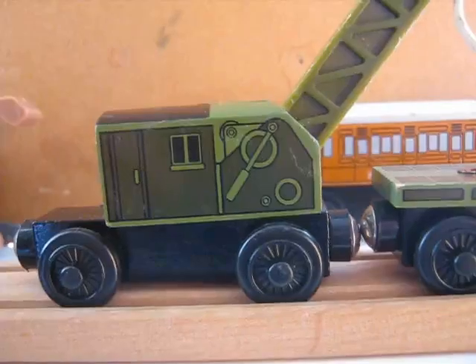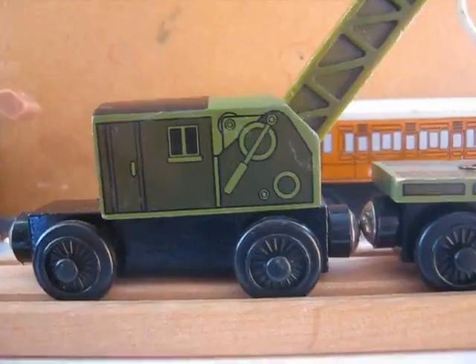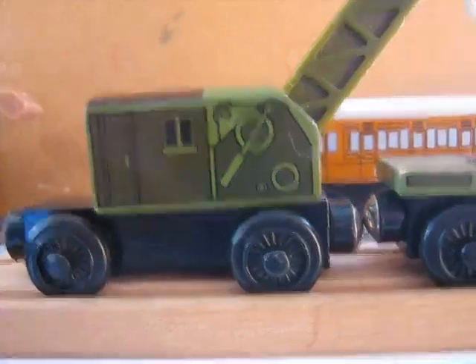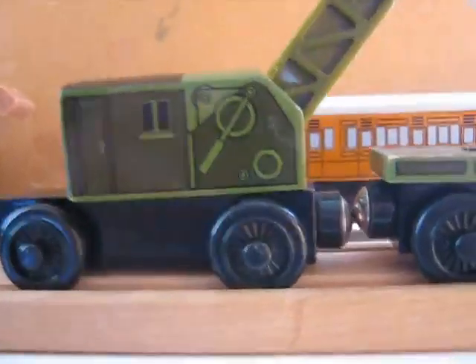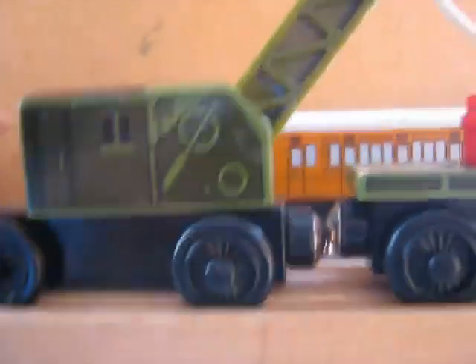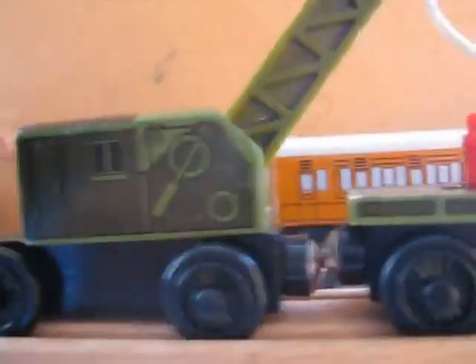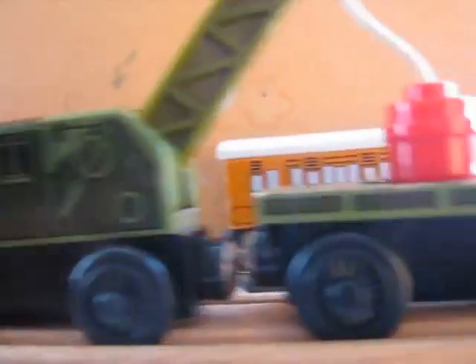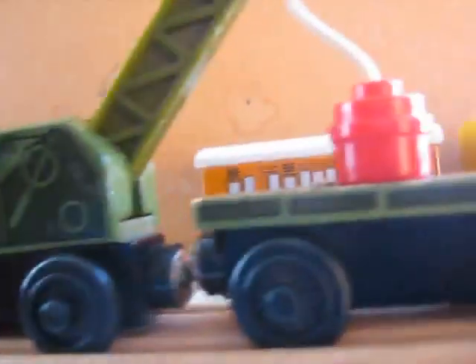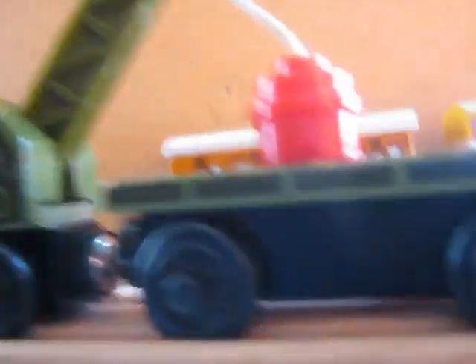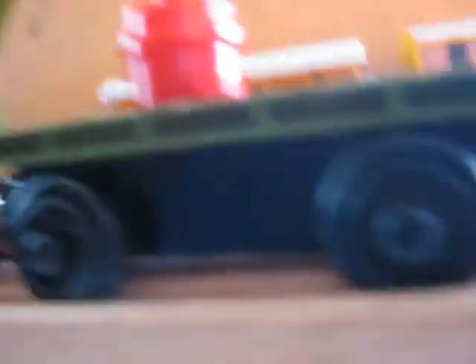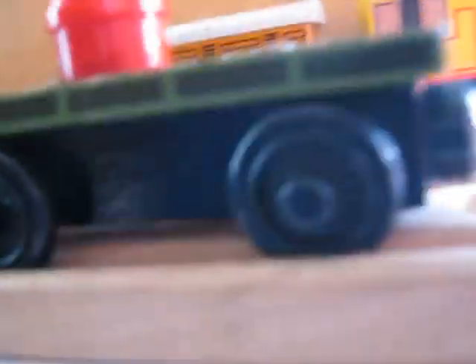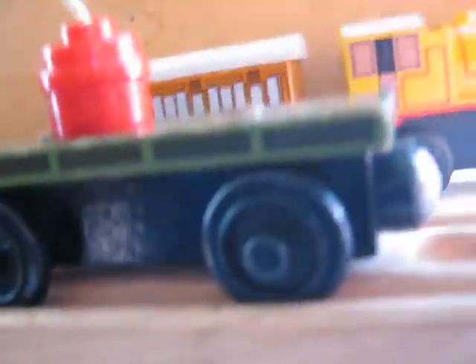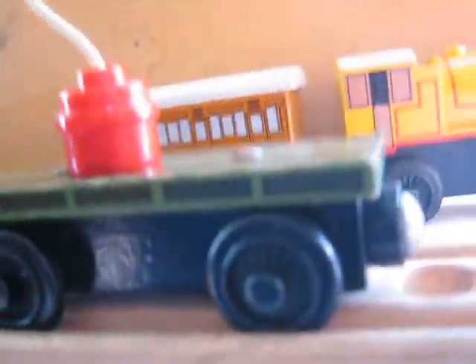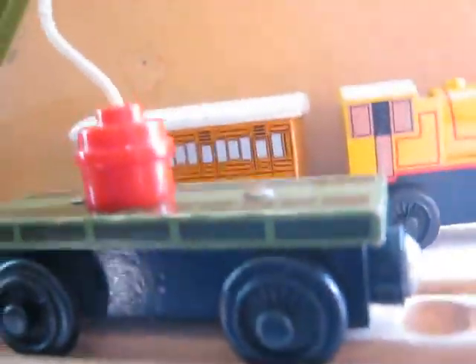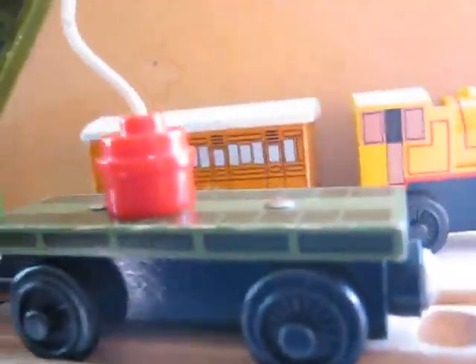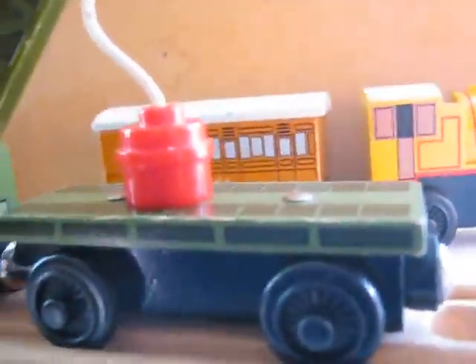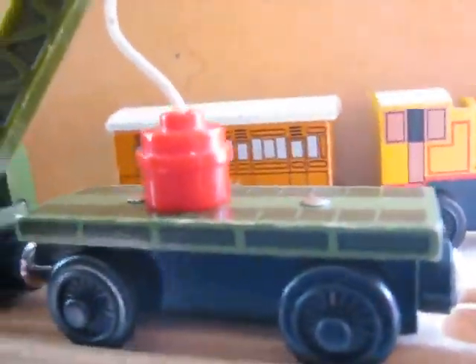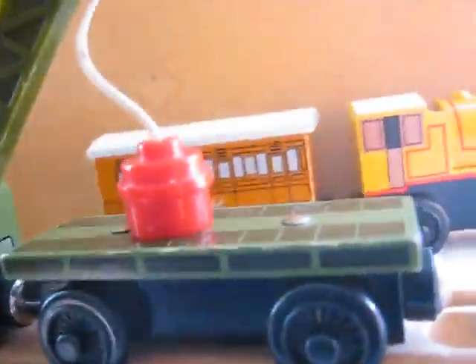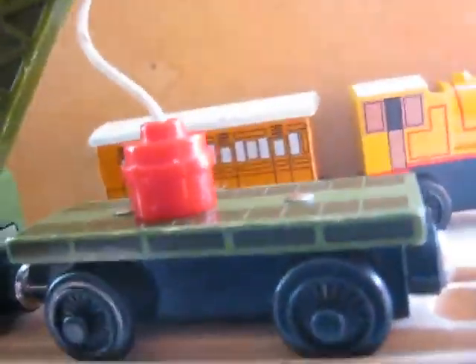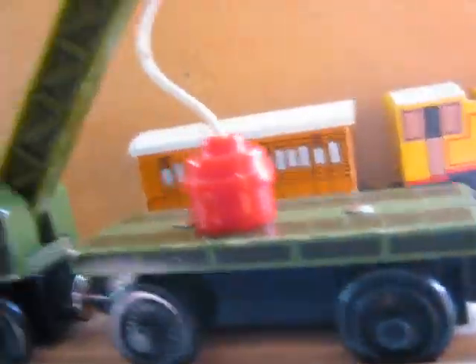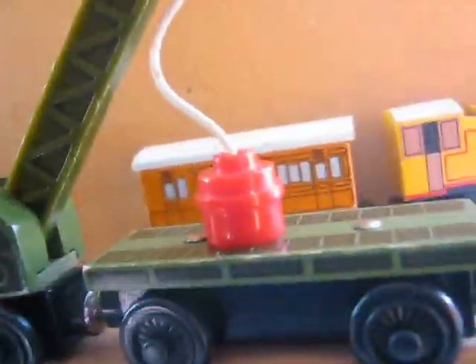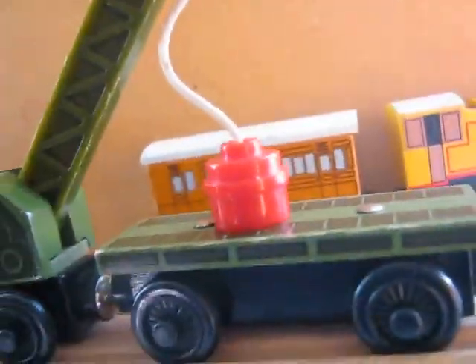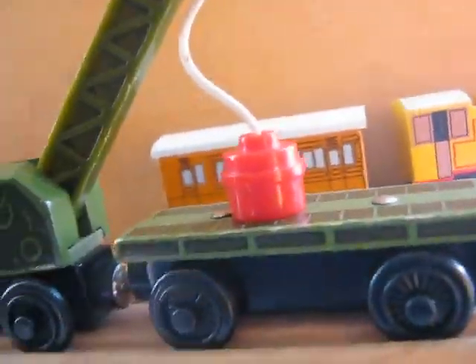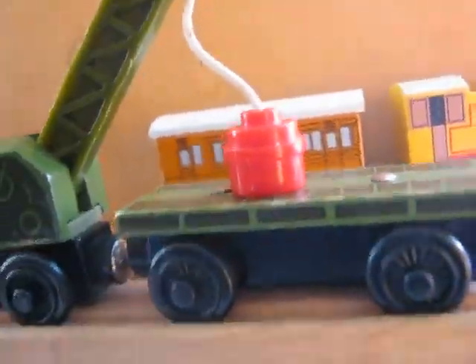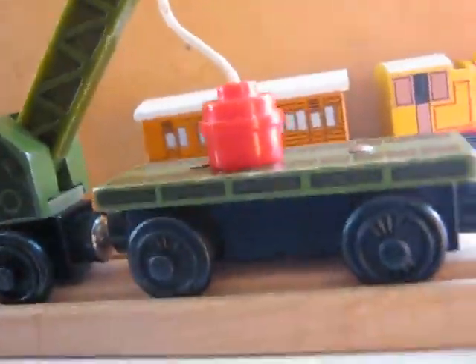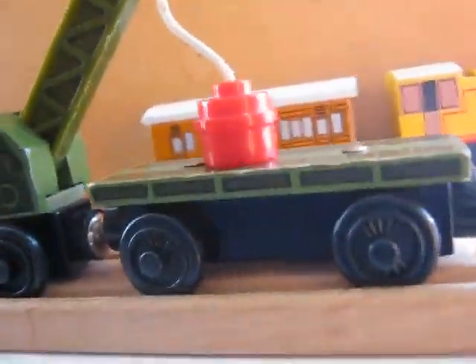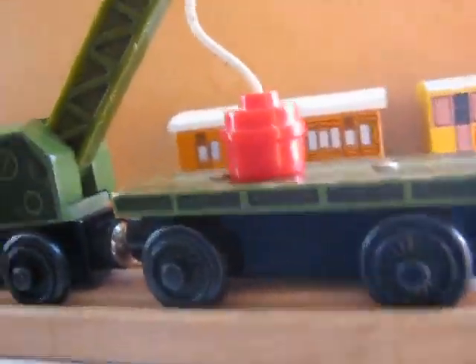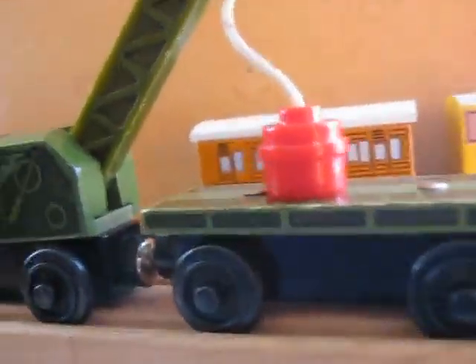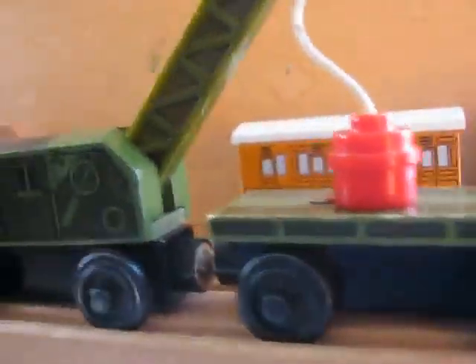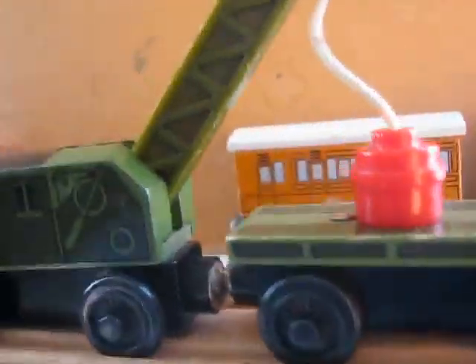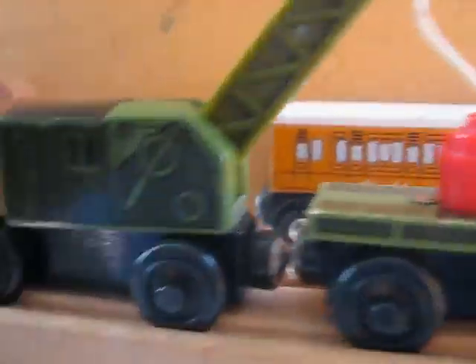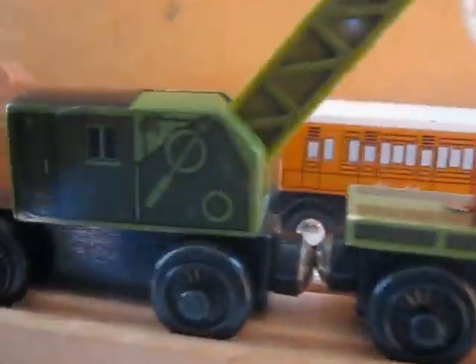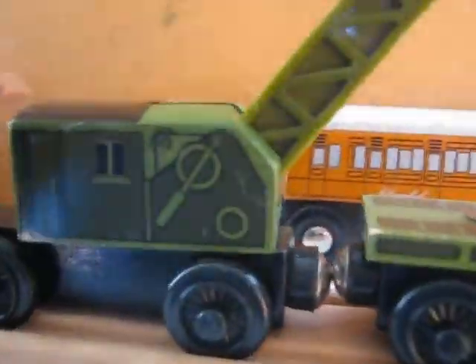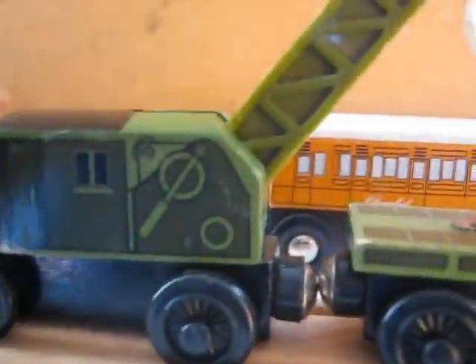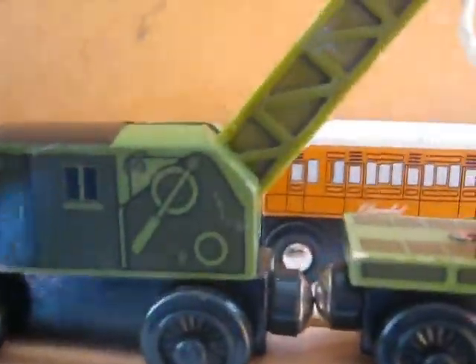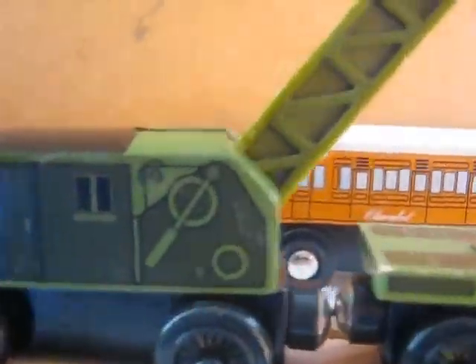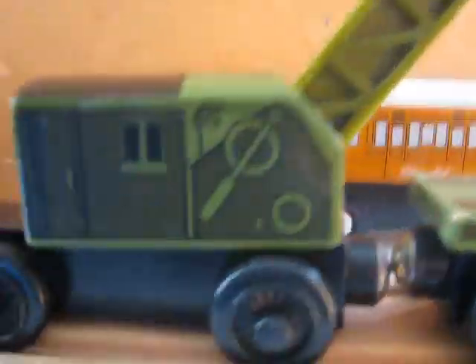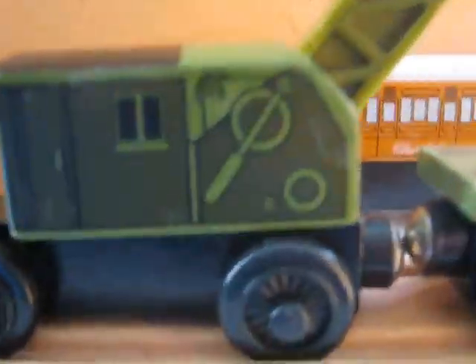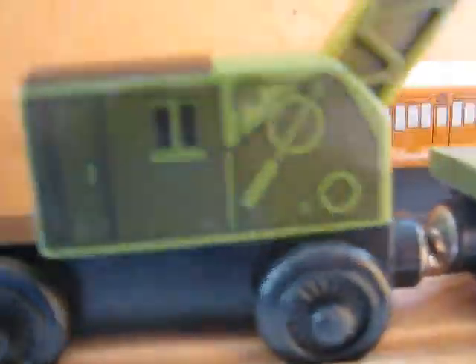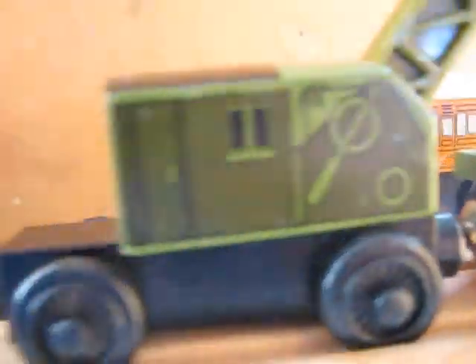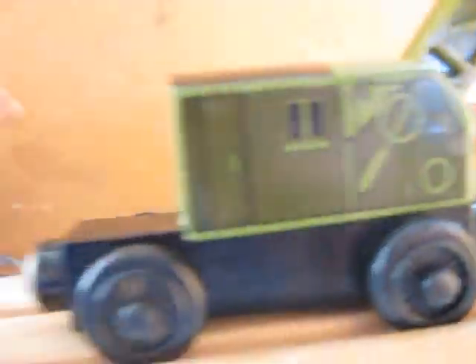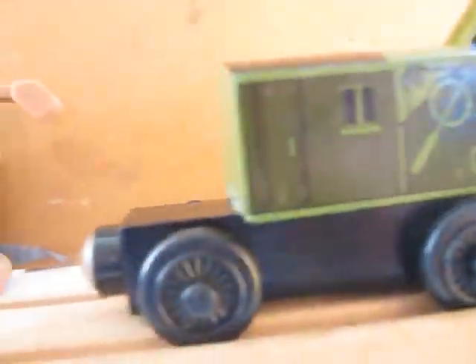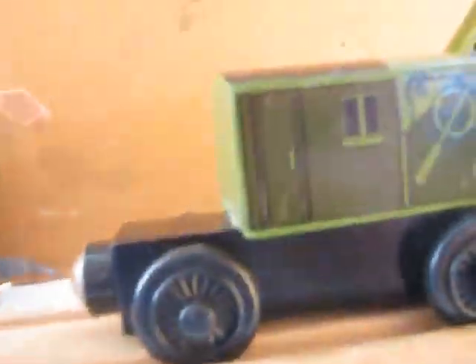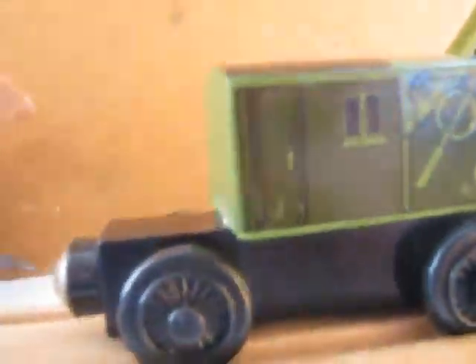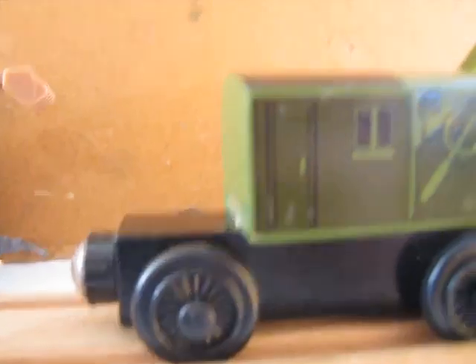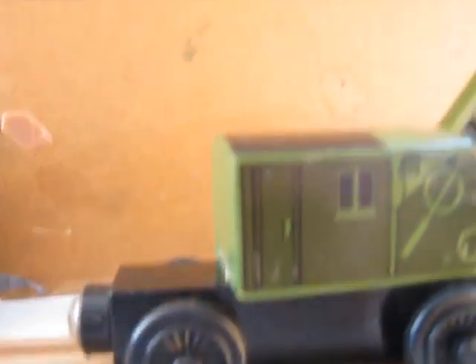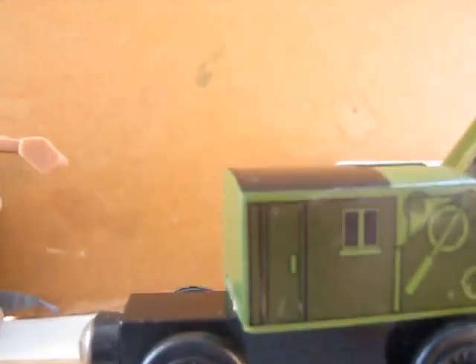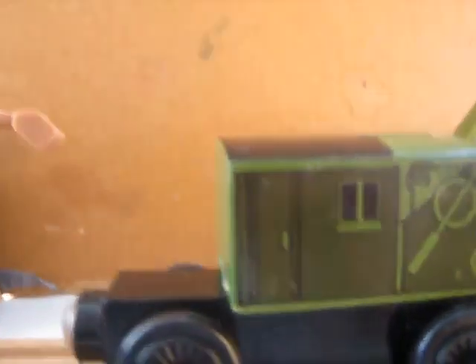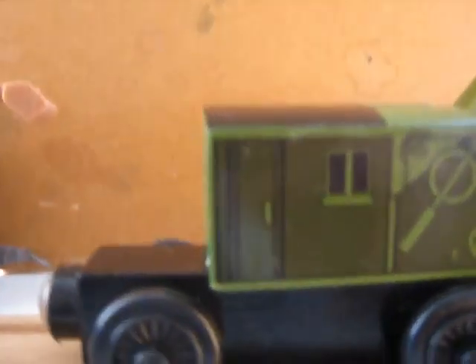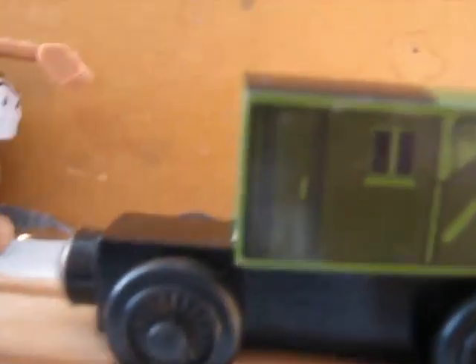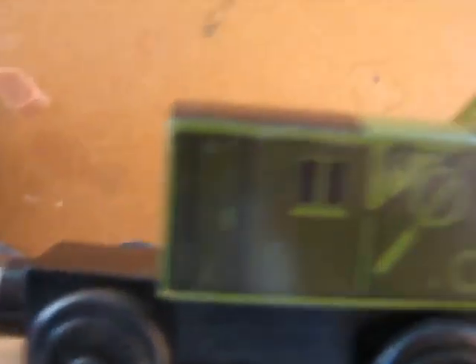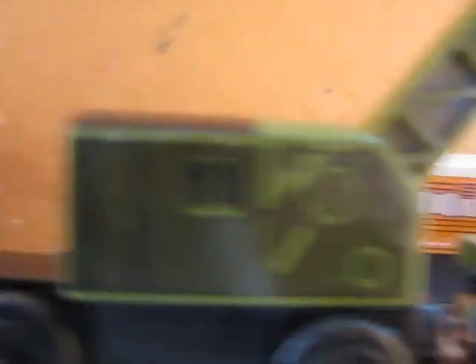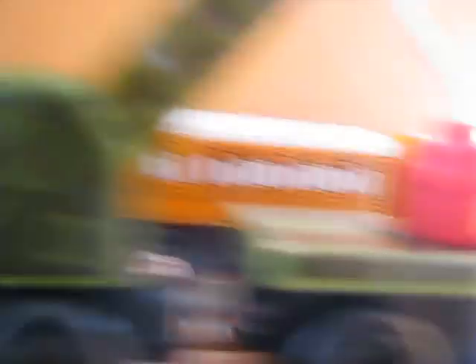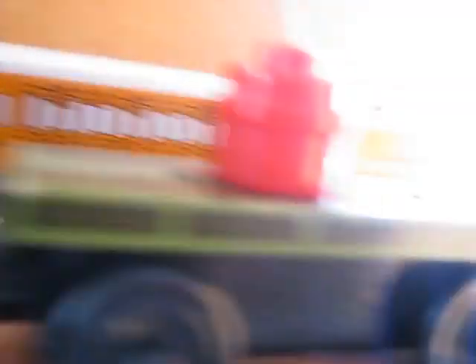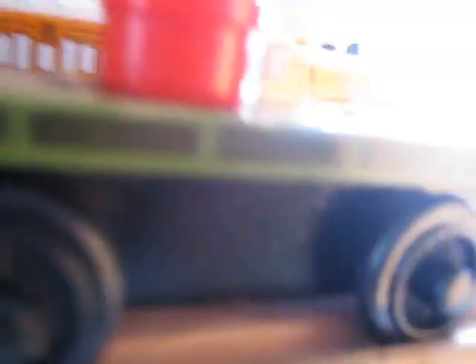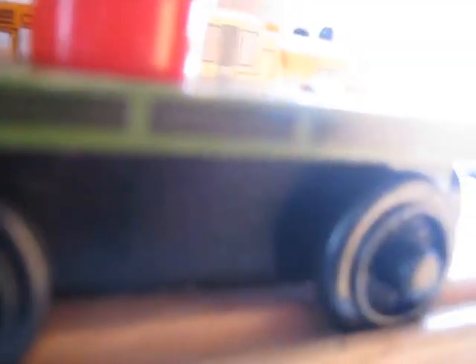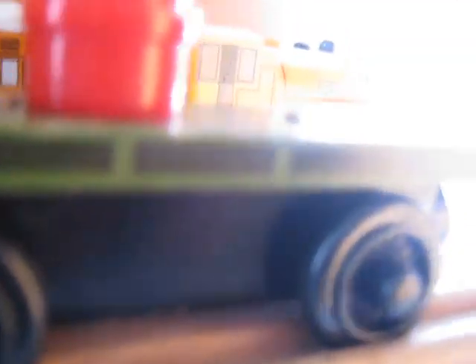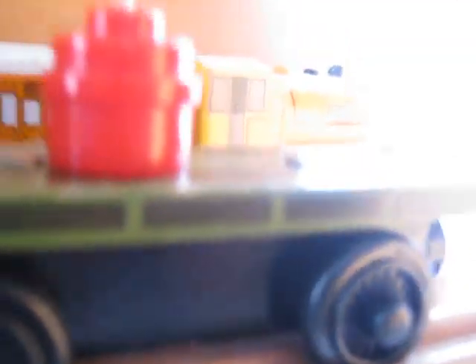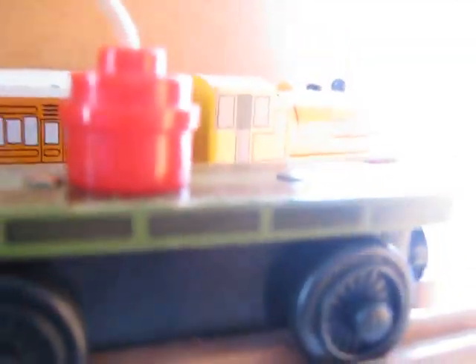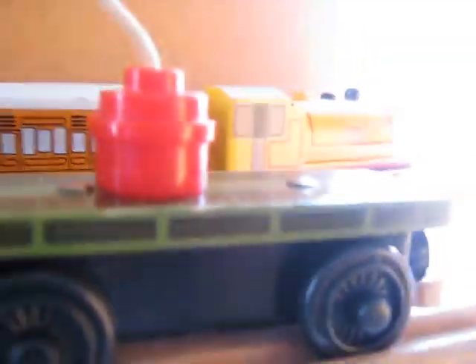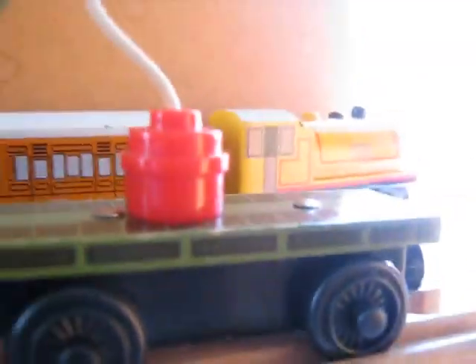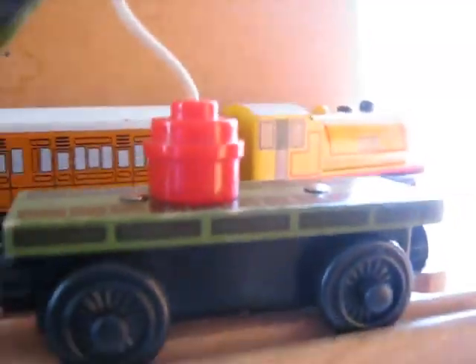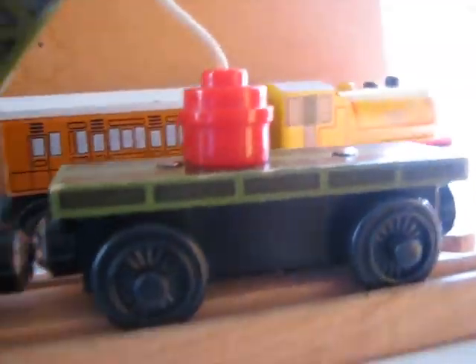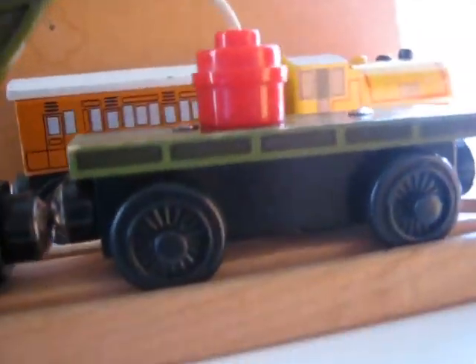Hi guys, Wooden Train Tour Reviews here today. I'm doing the real Thomas & Friends breakdown train. The breakdown train comes with a rotating cab and a flatbed truck.